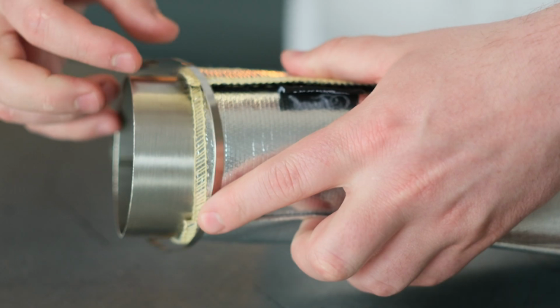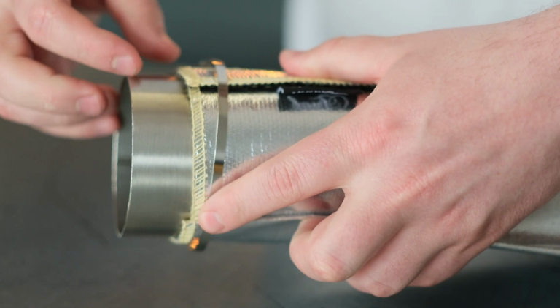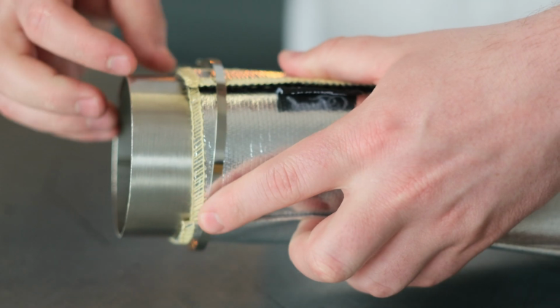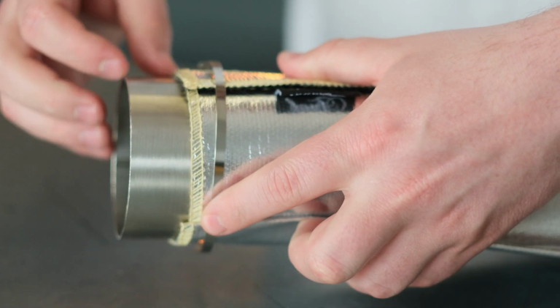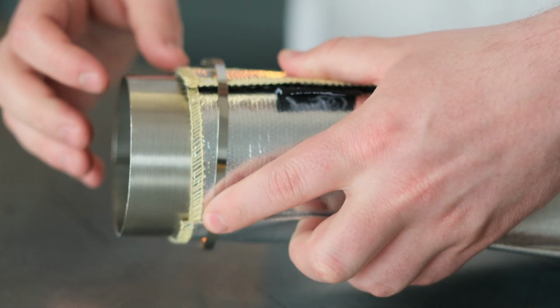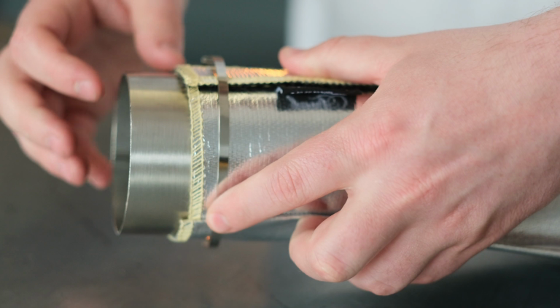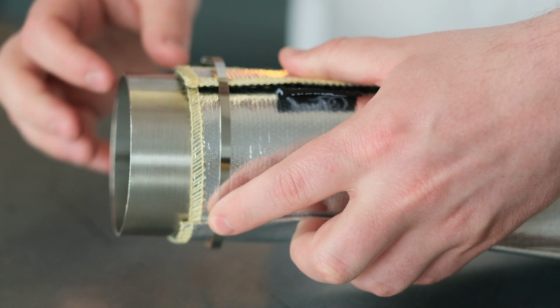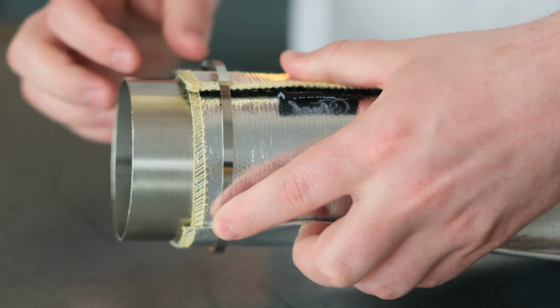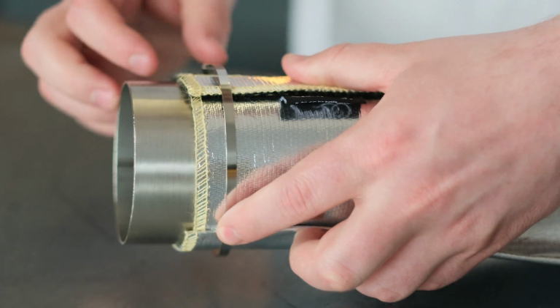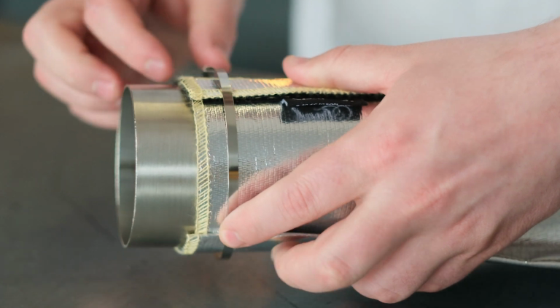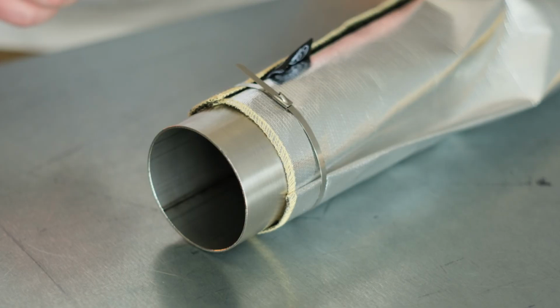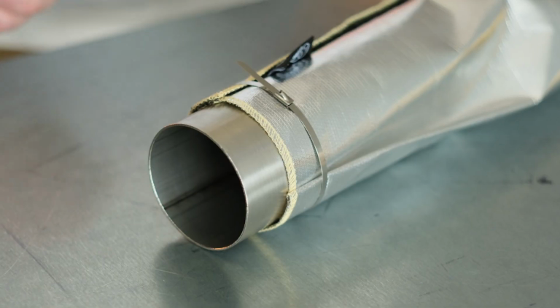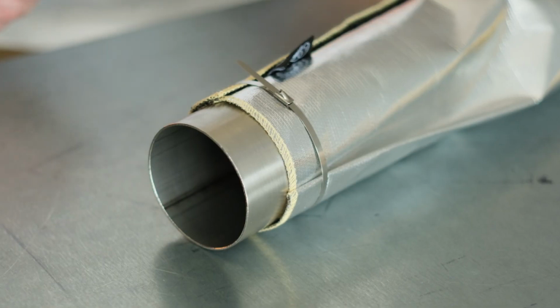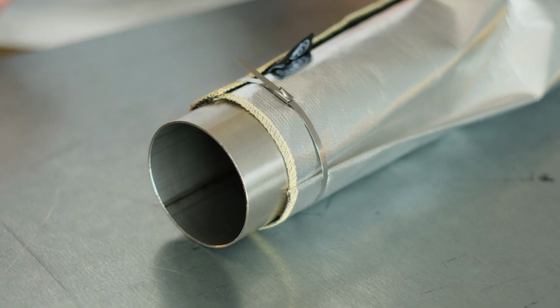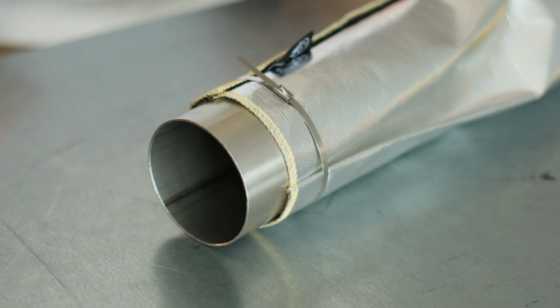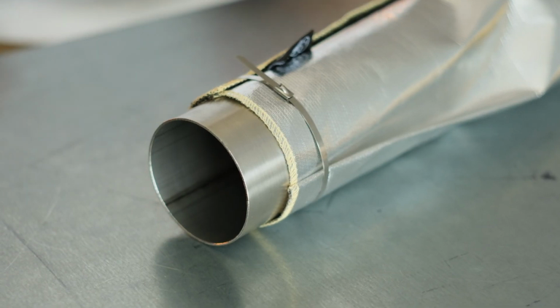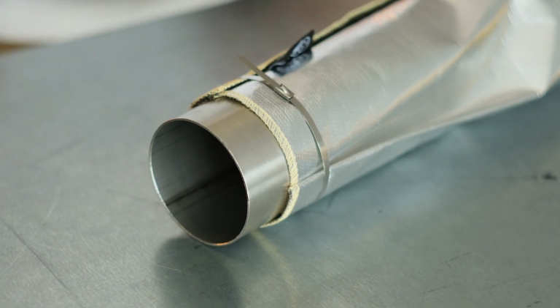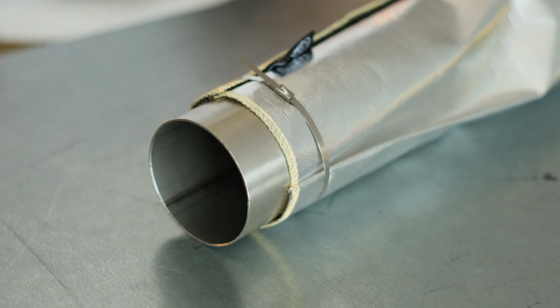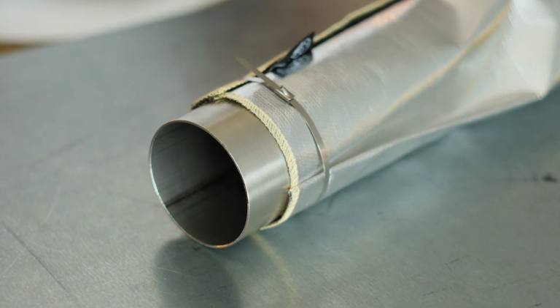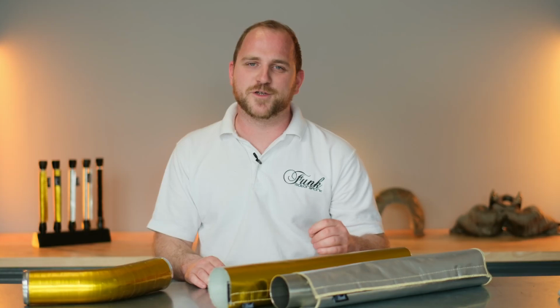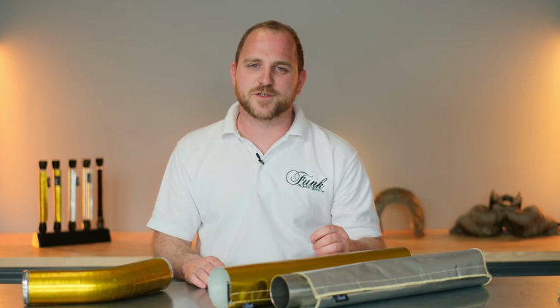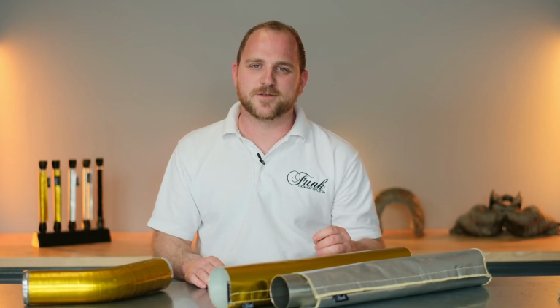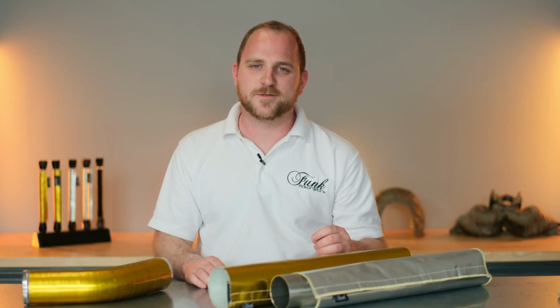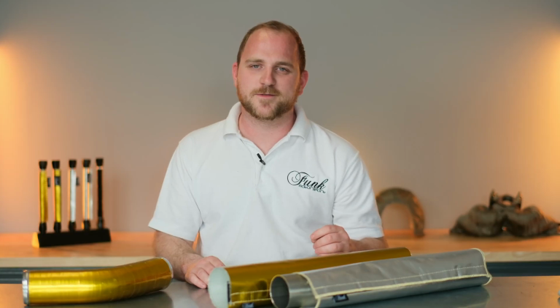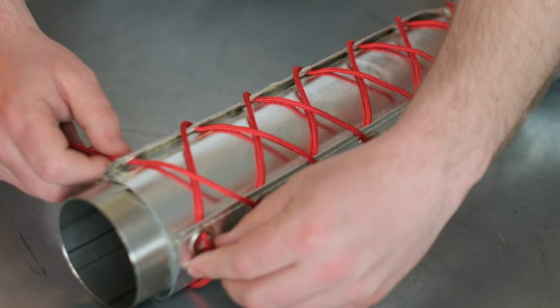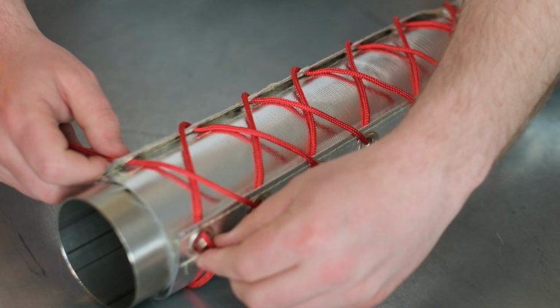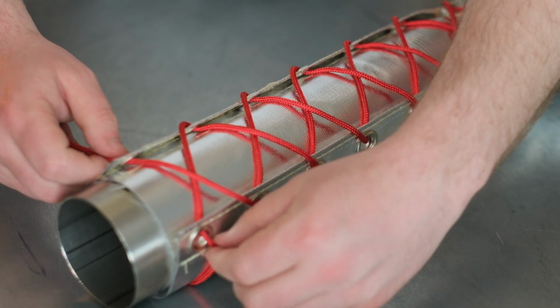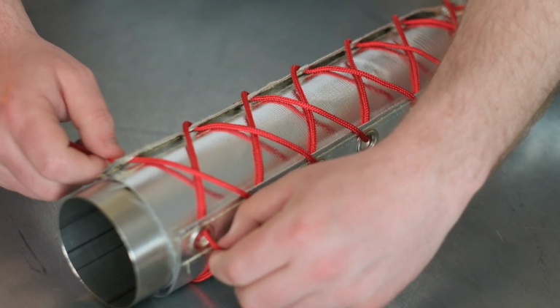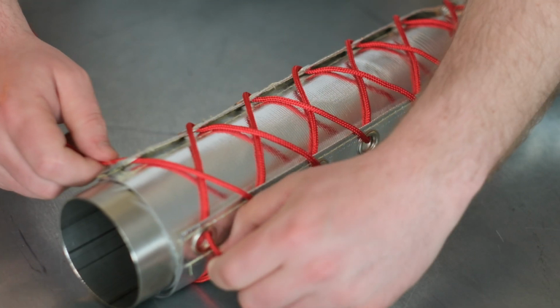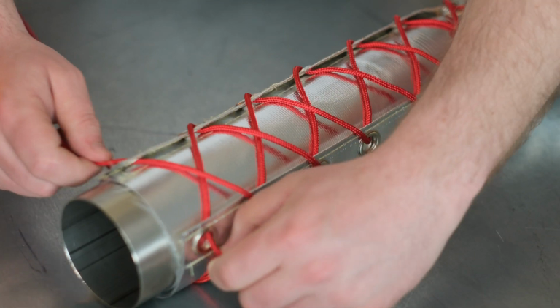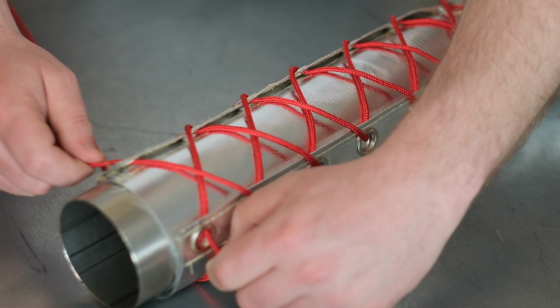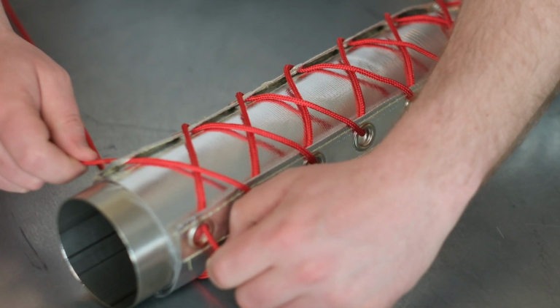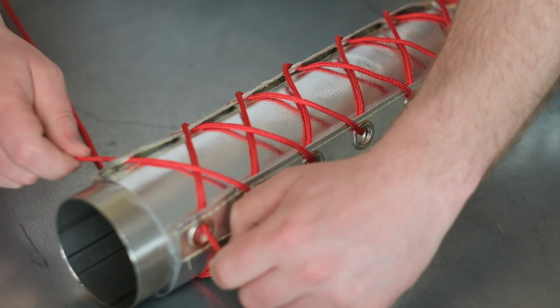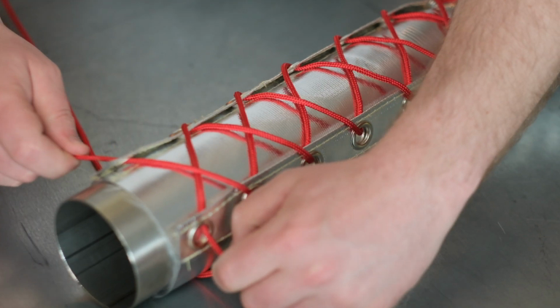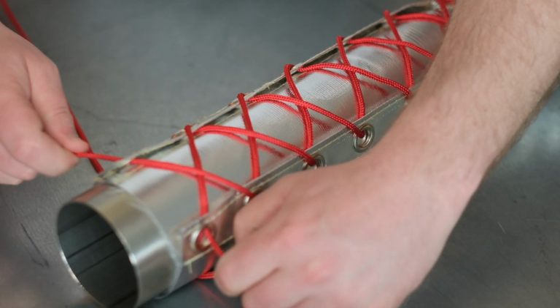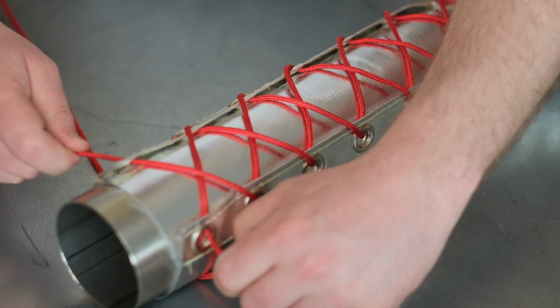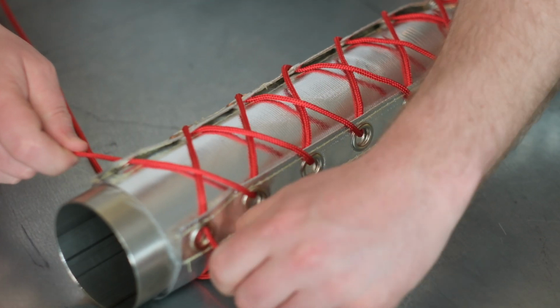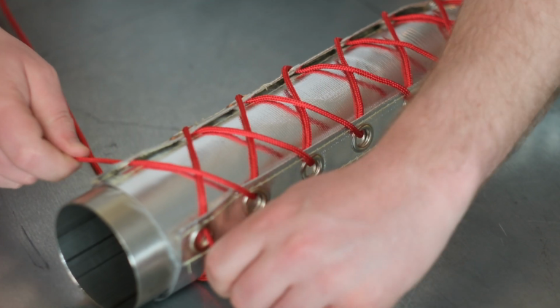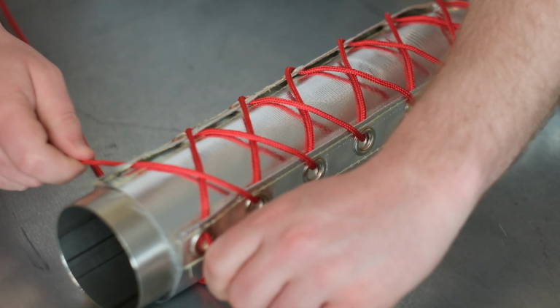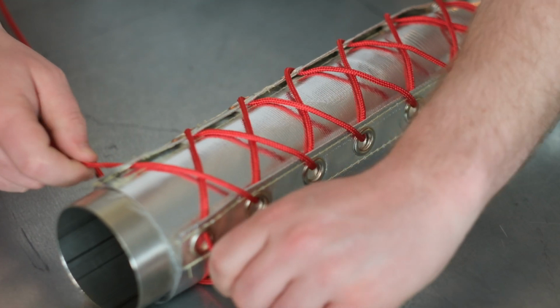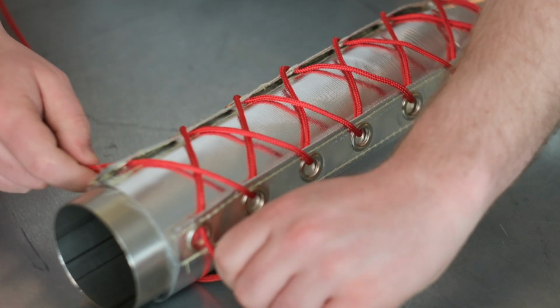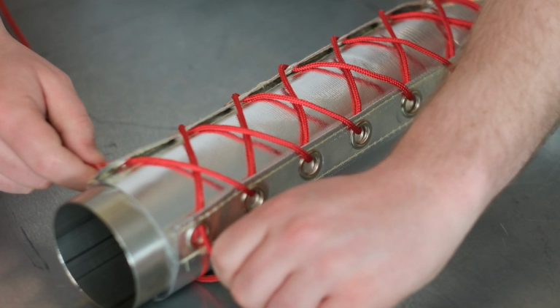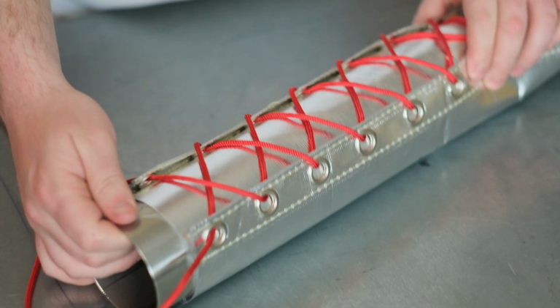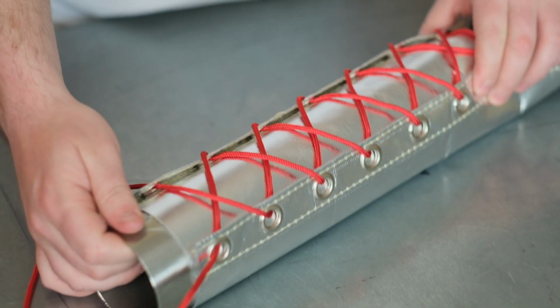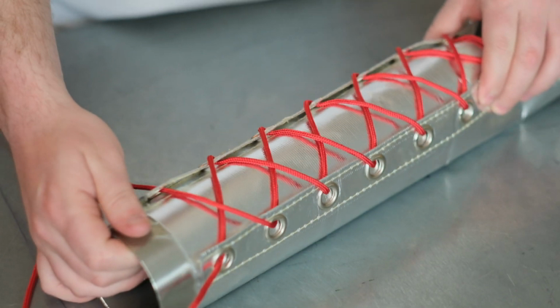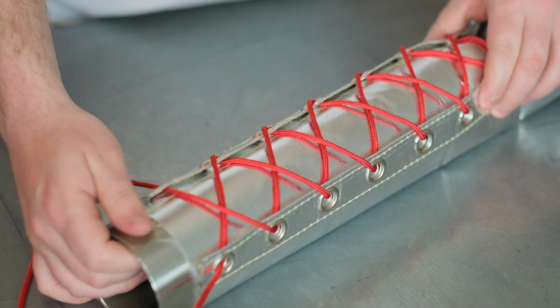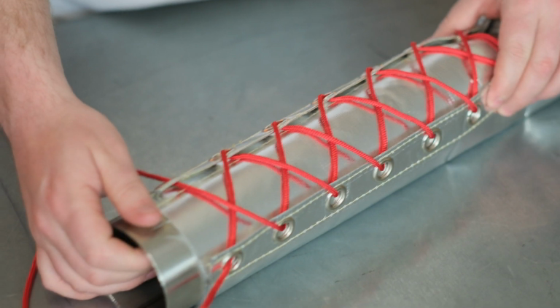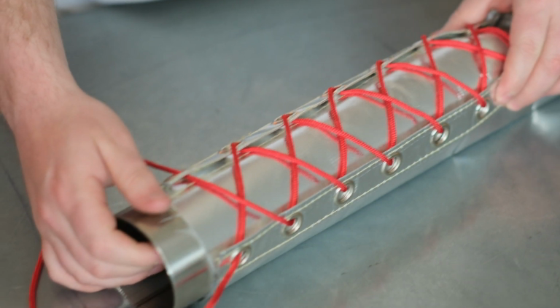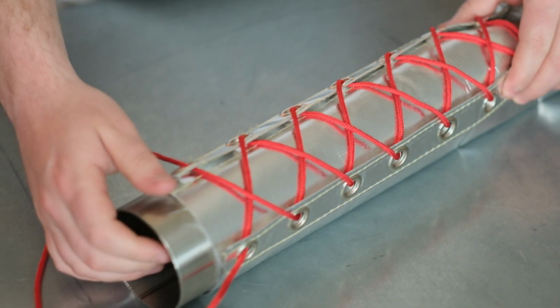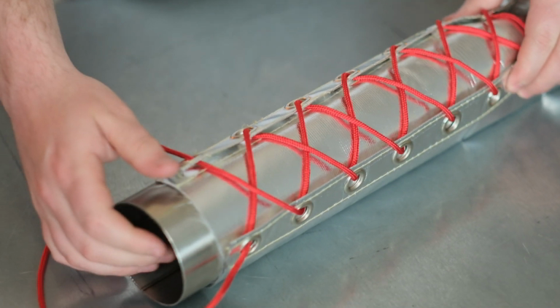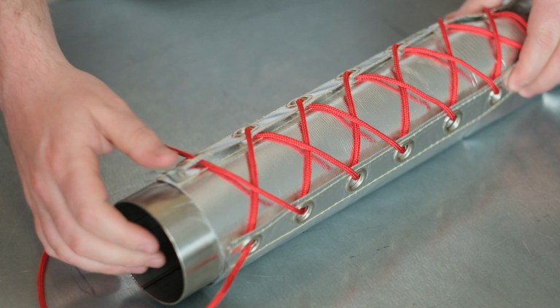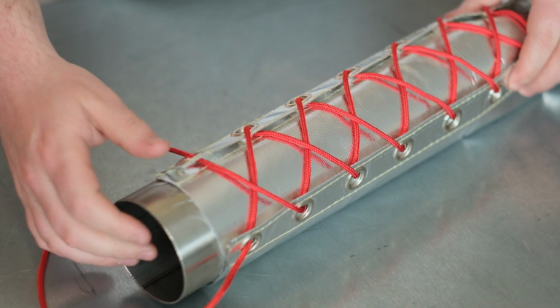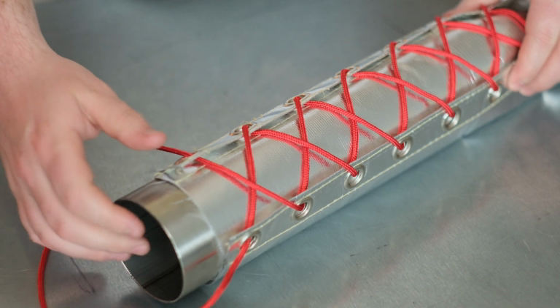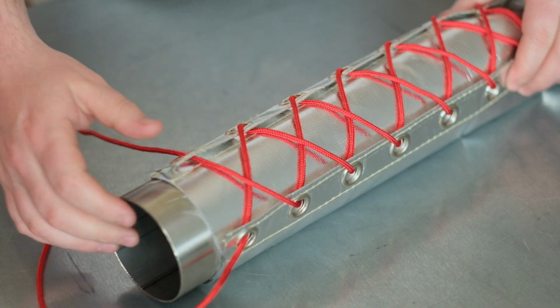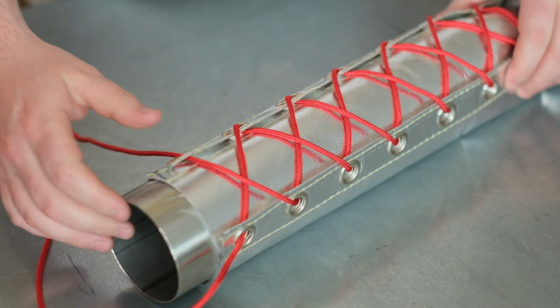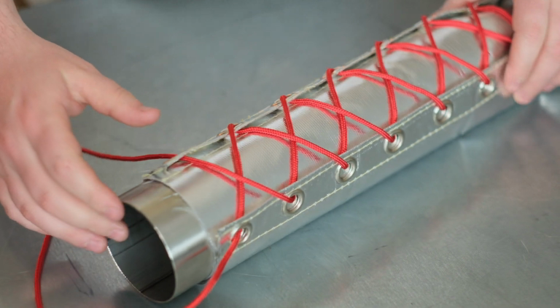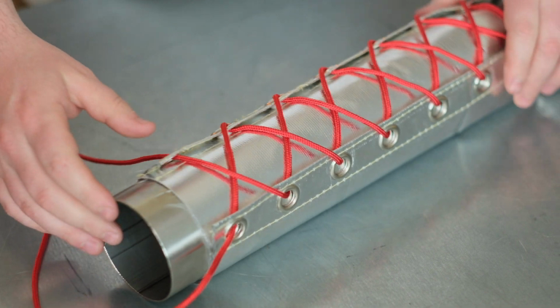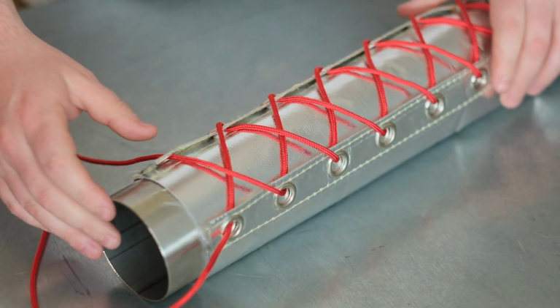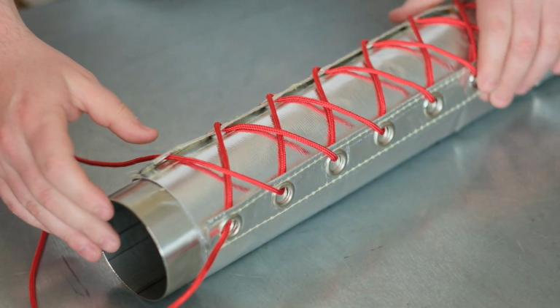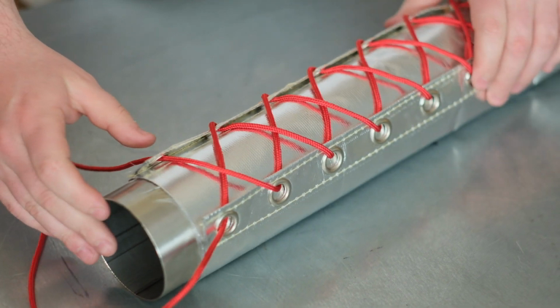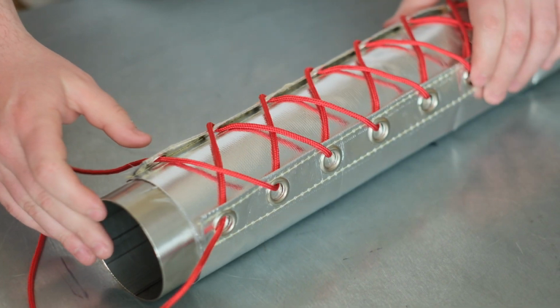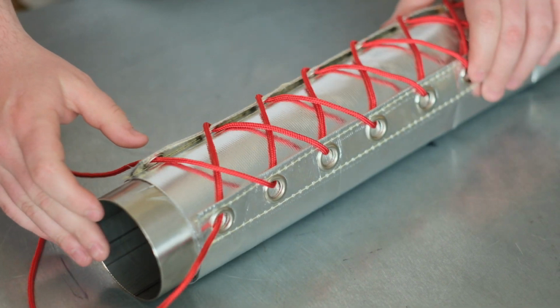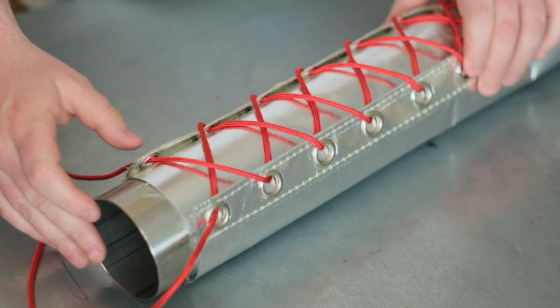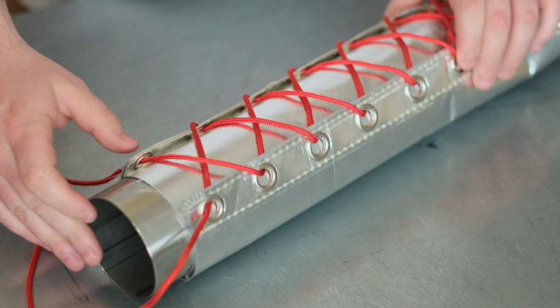One other variation of this is our lace-up version. Same concept, but it will provide a tight fit on complex and curvy pipework.